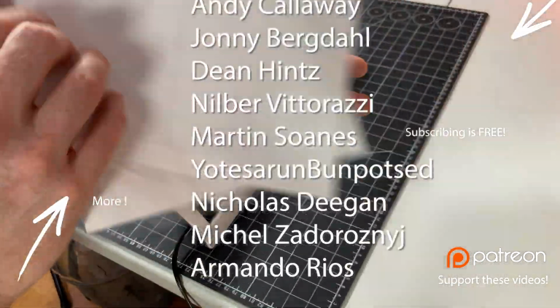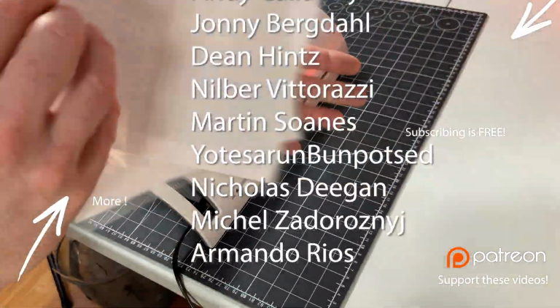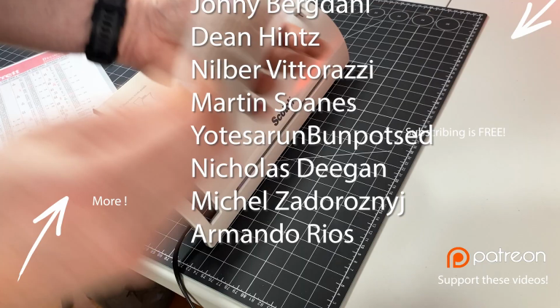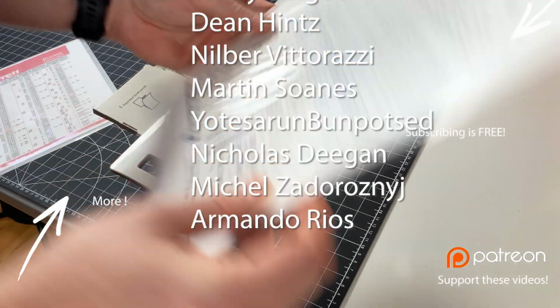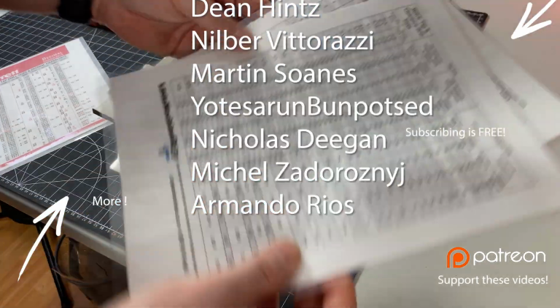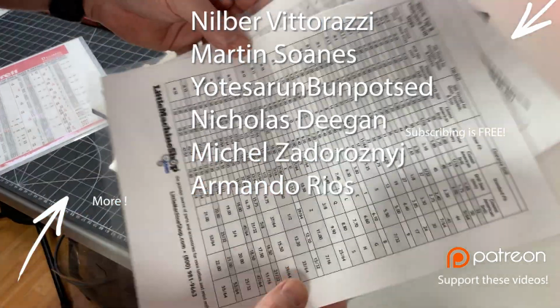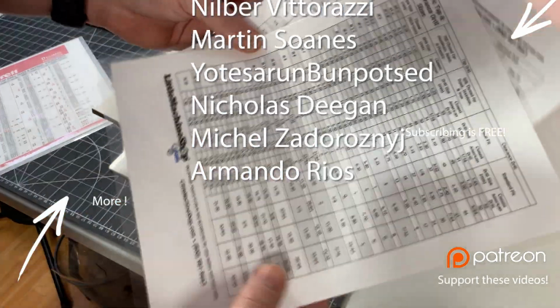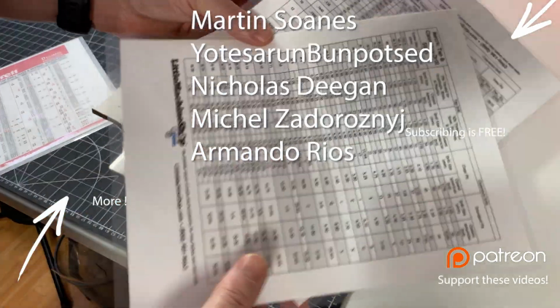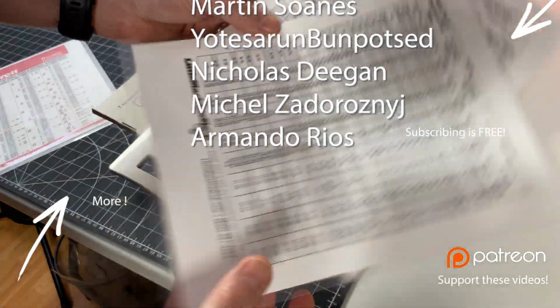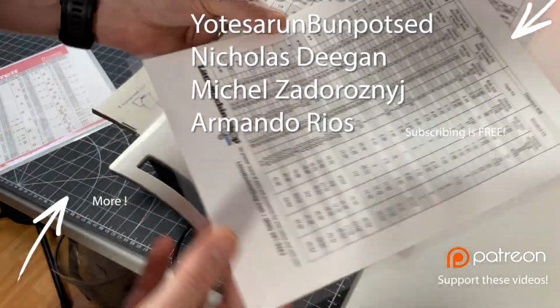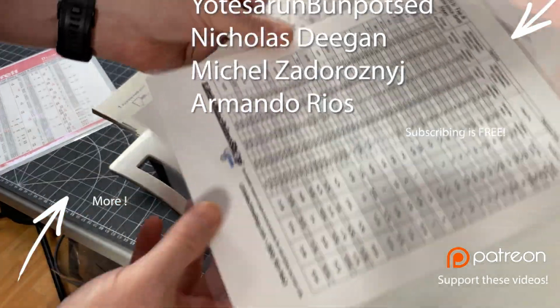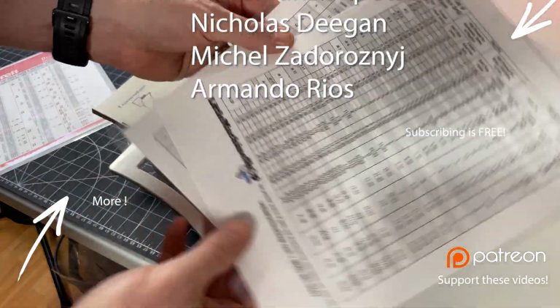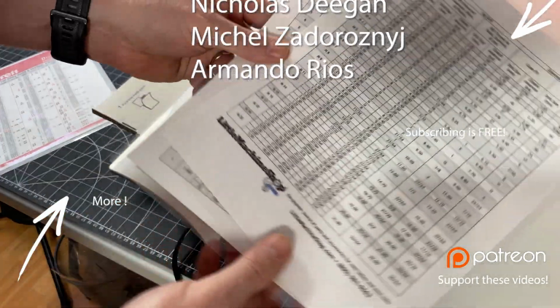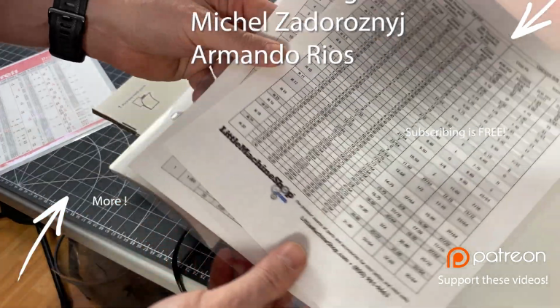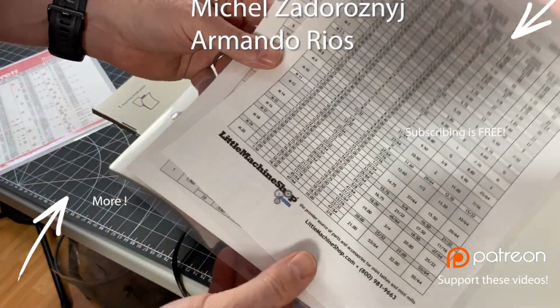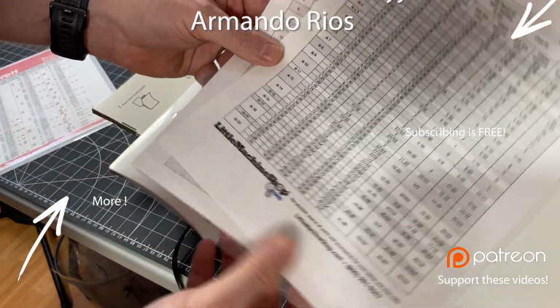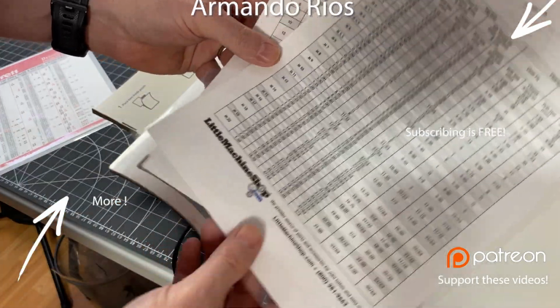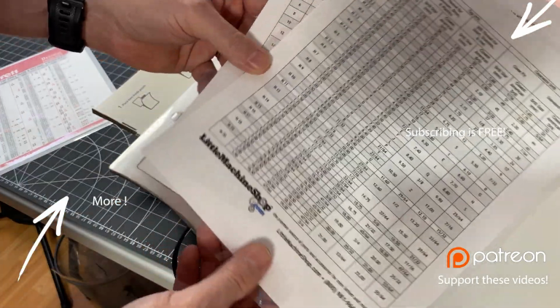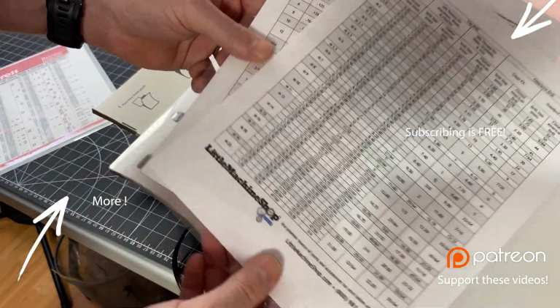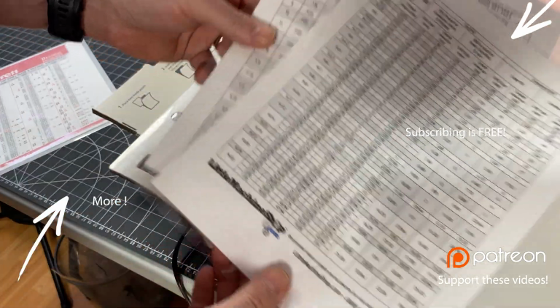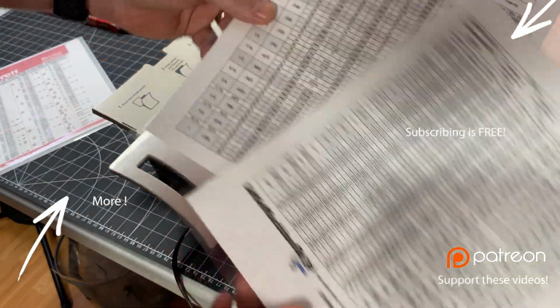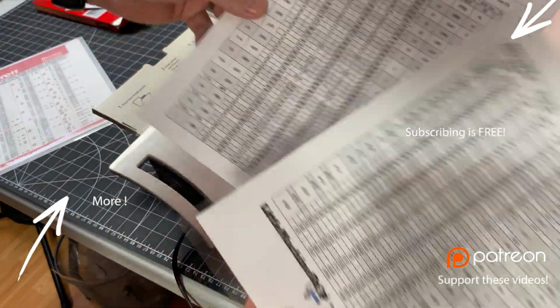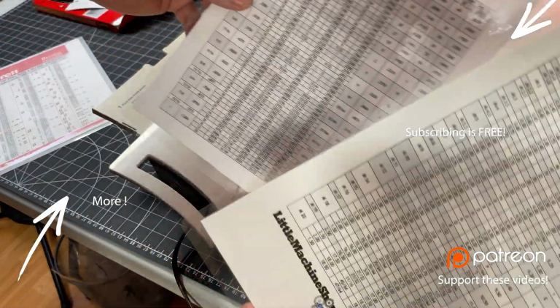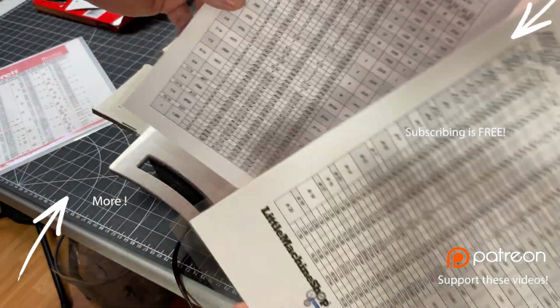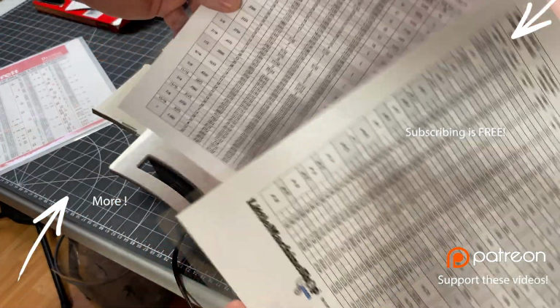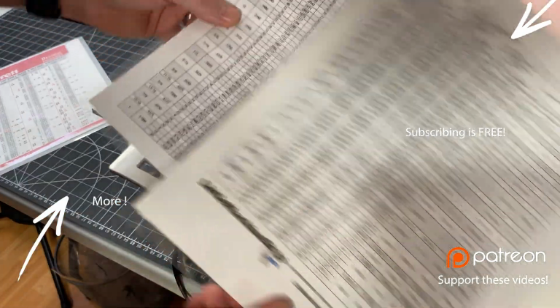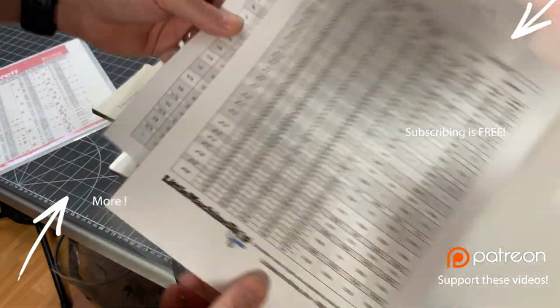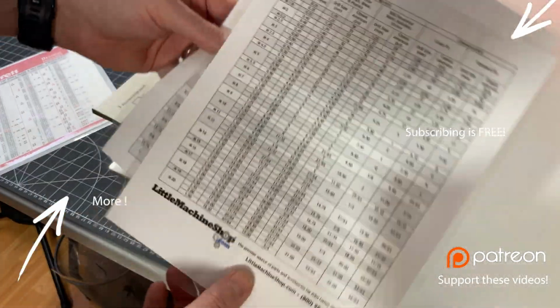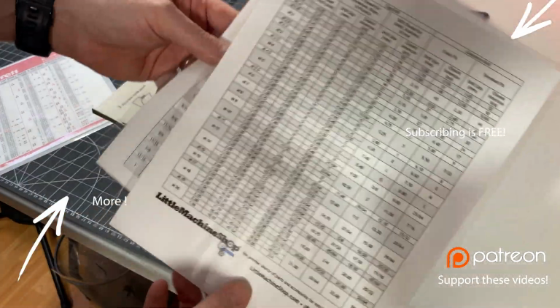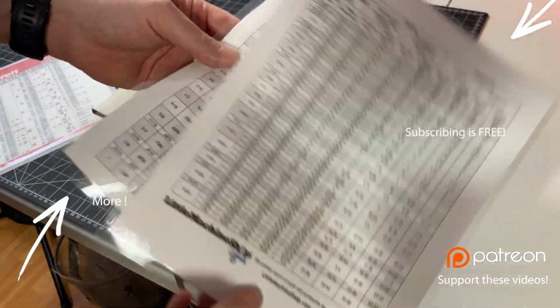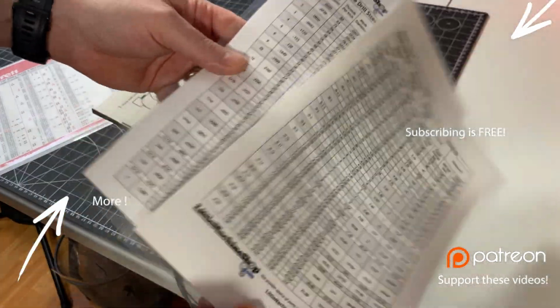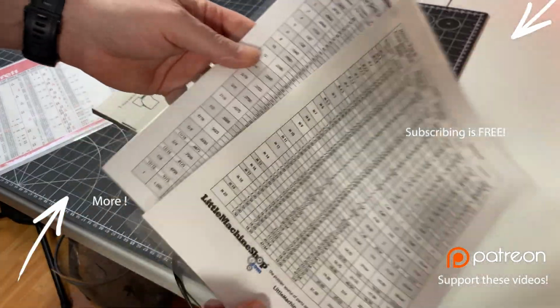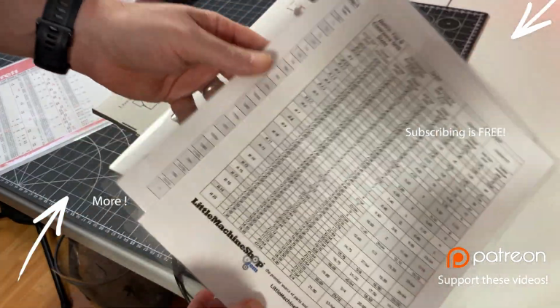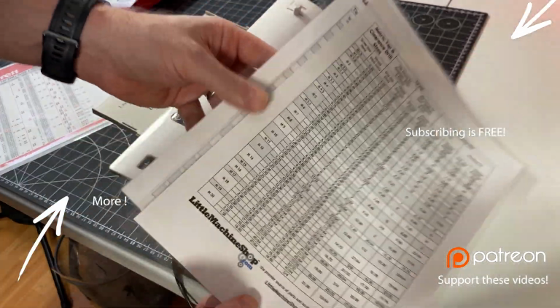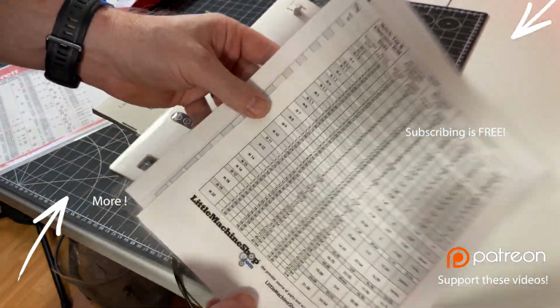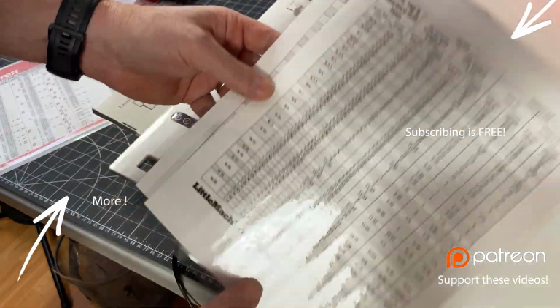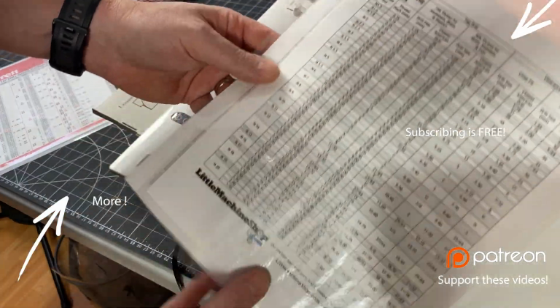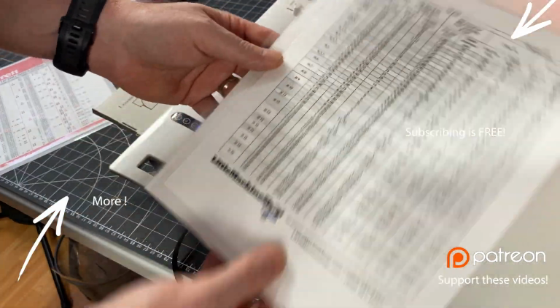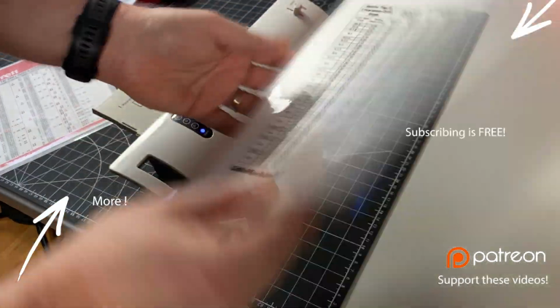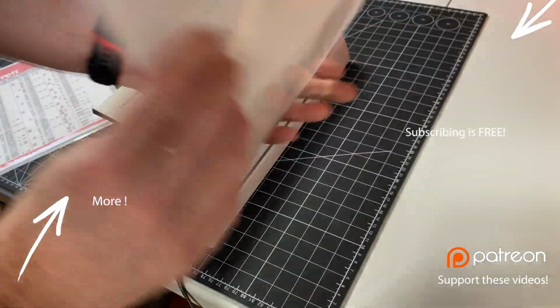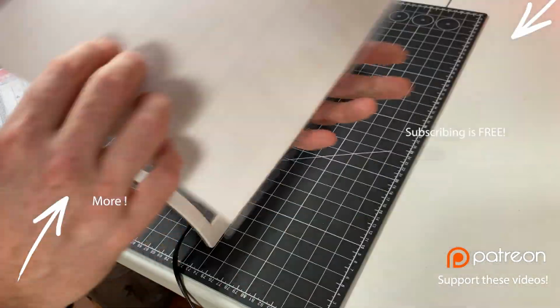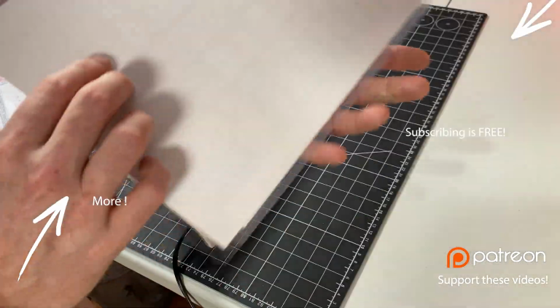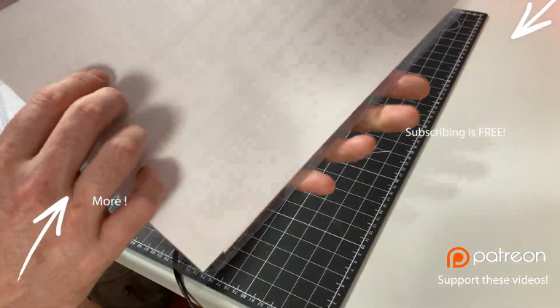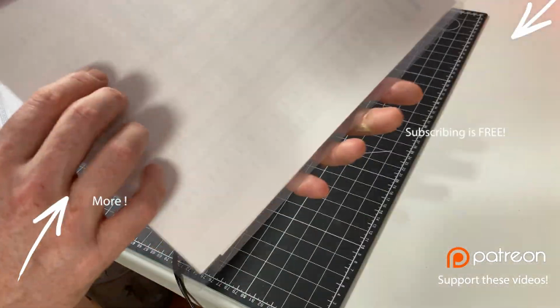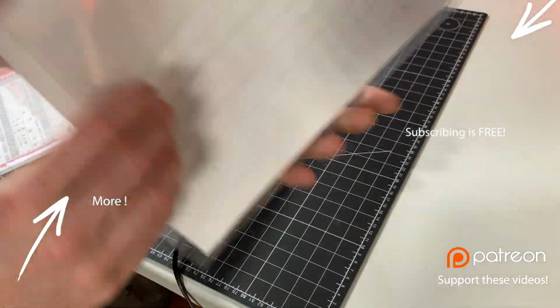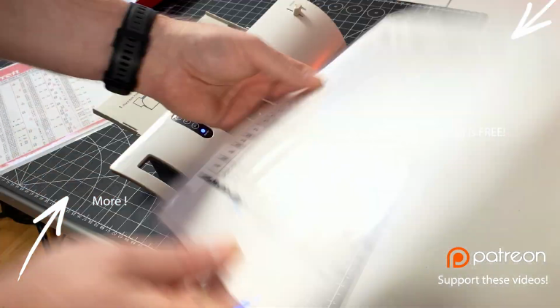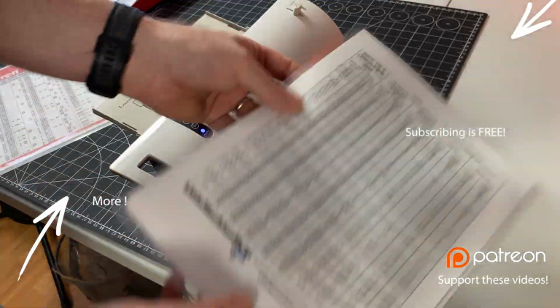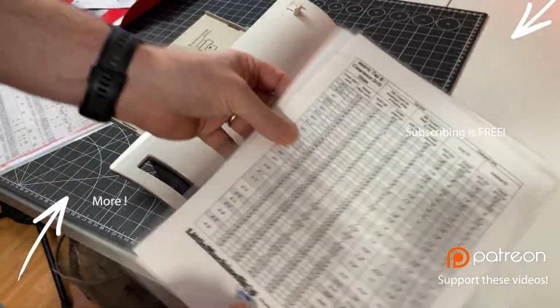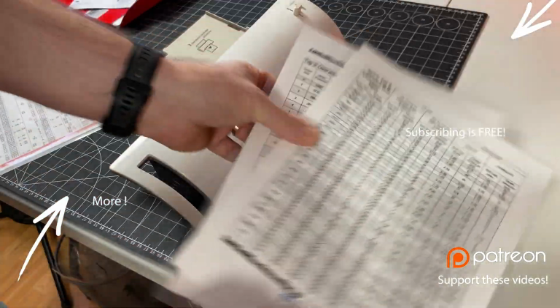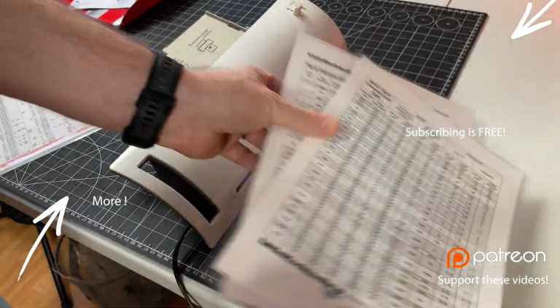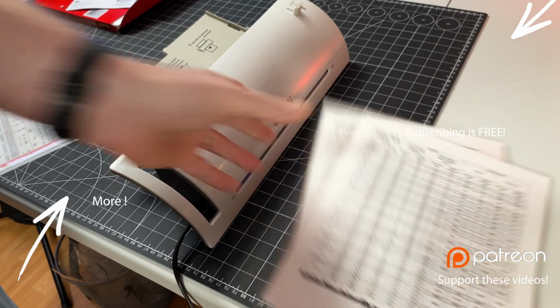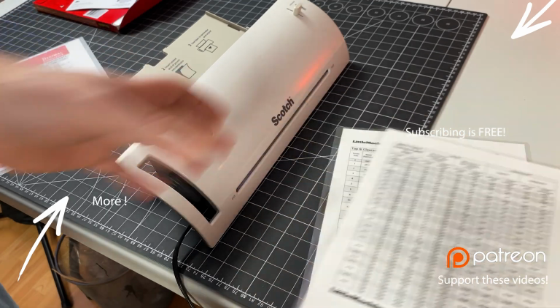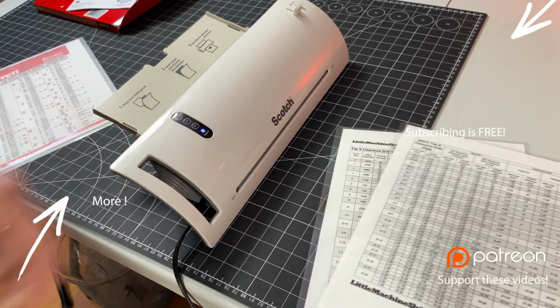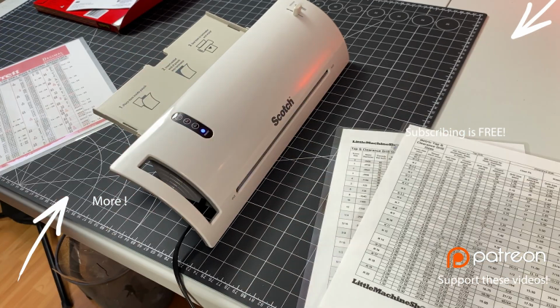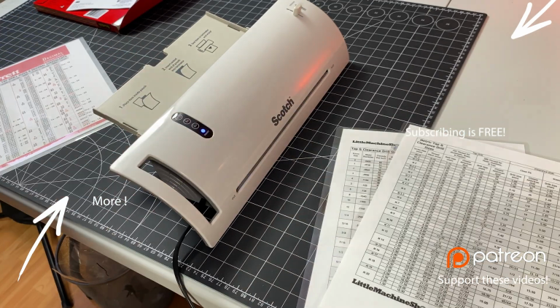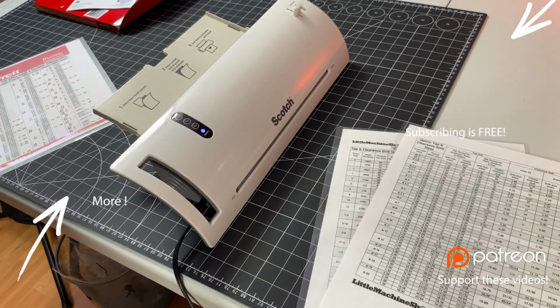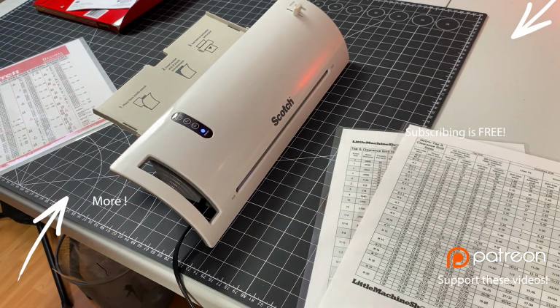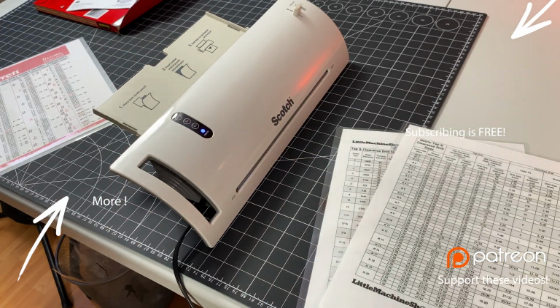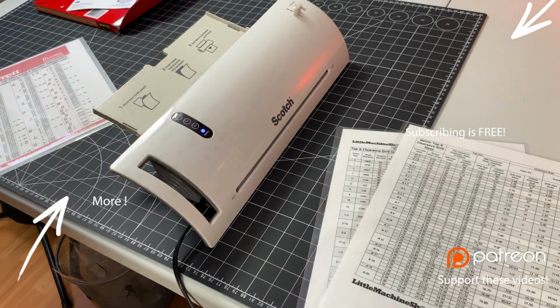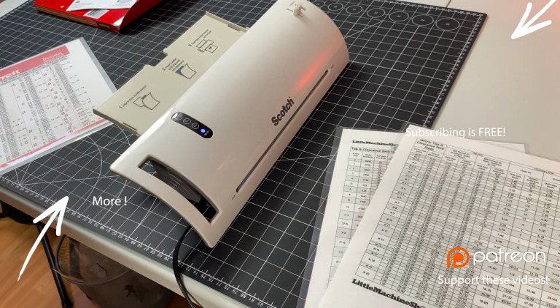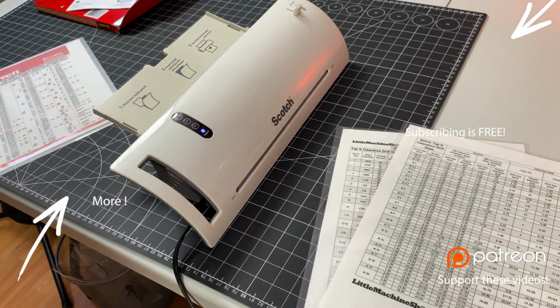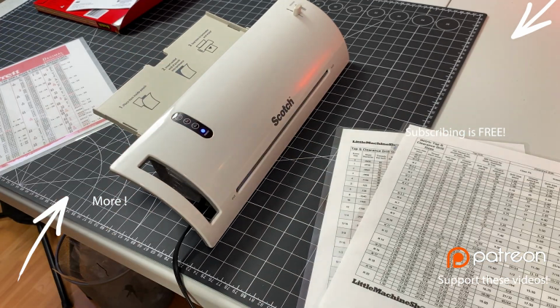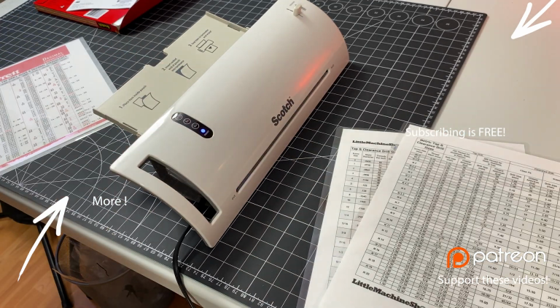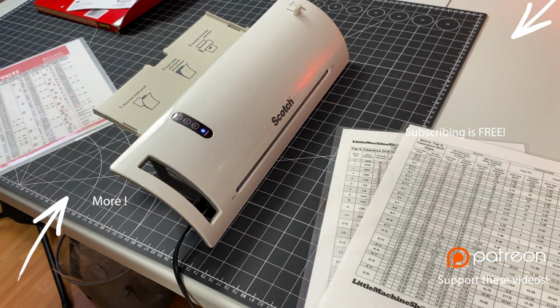For 30 bucks? I'm good with that. The sleeves are ridiculously expensive from Scotch, but yeah — onward and upward.